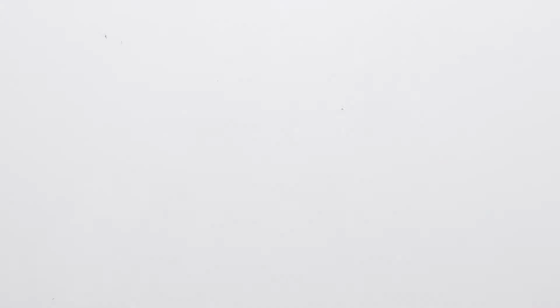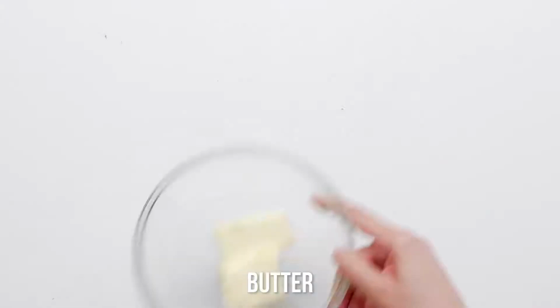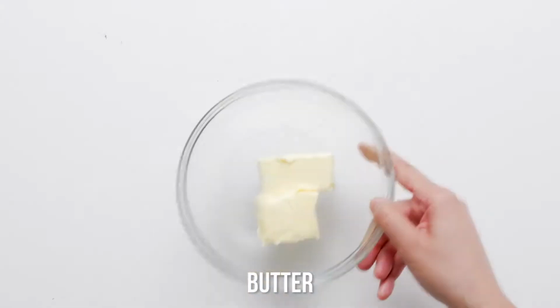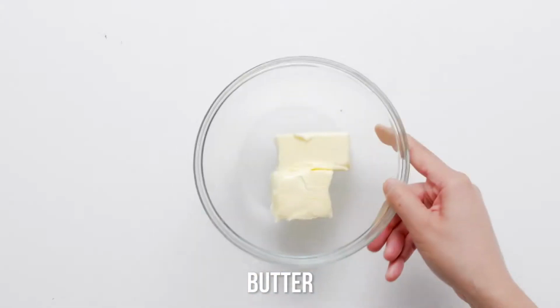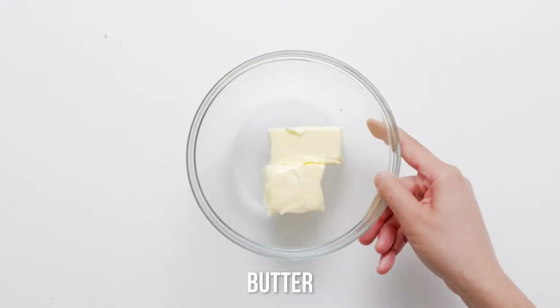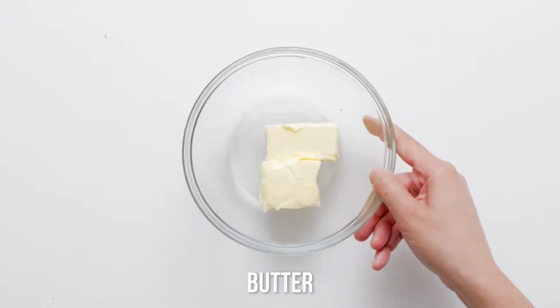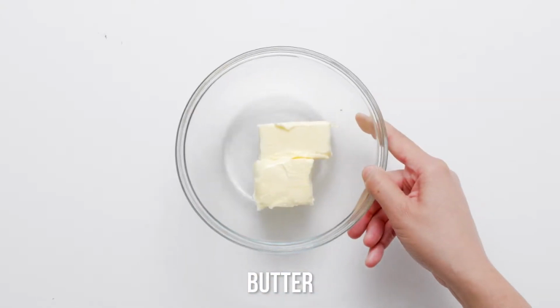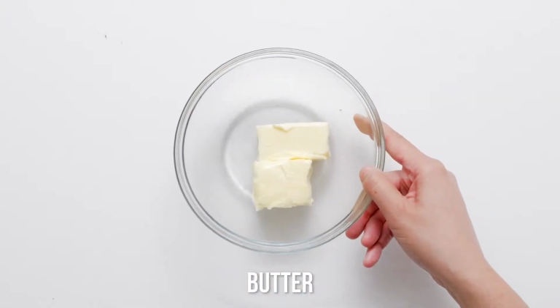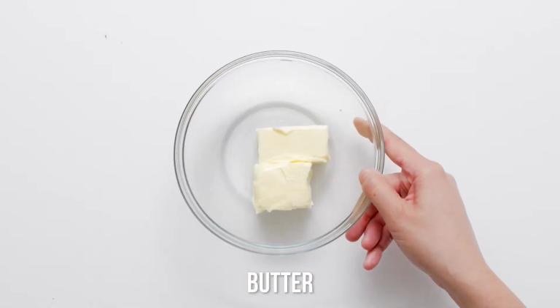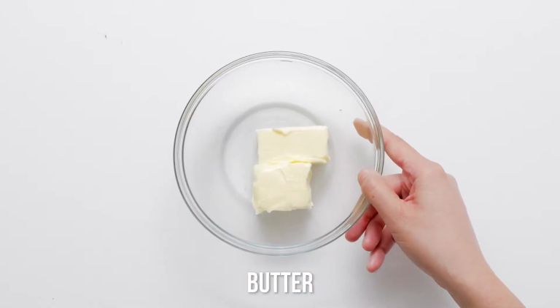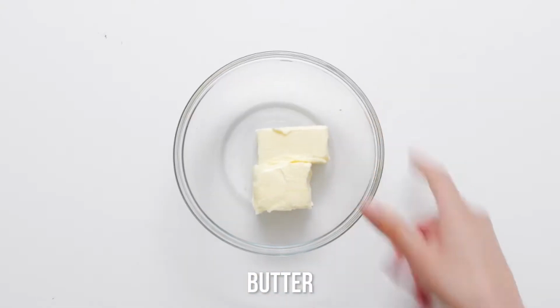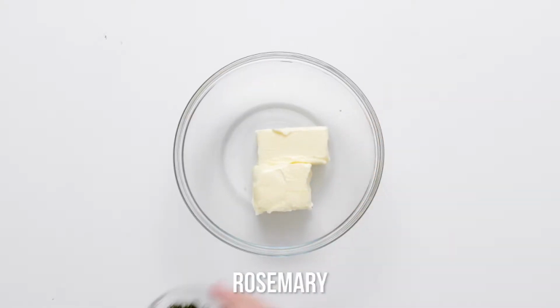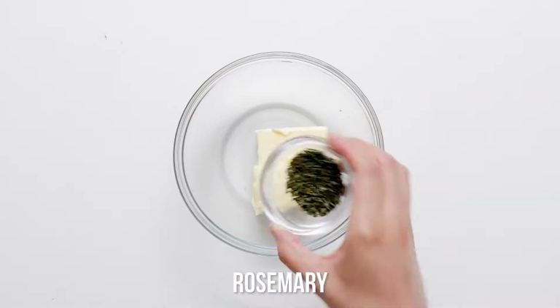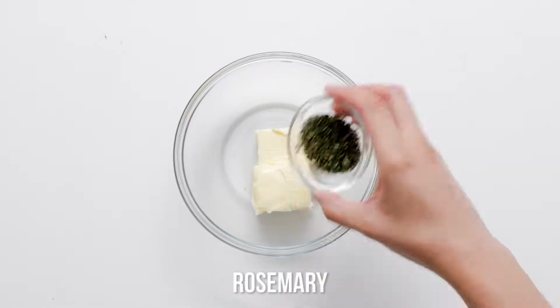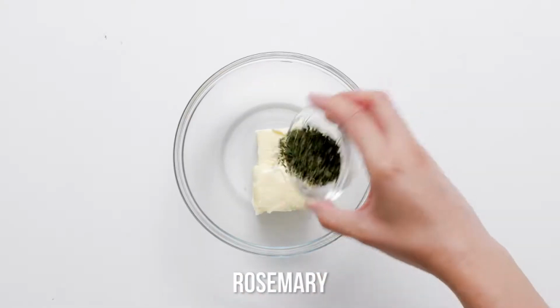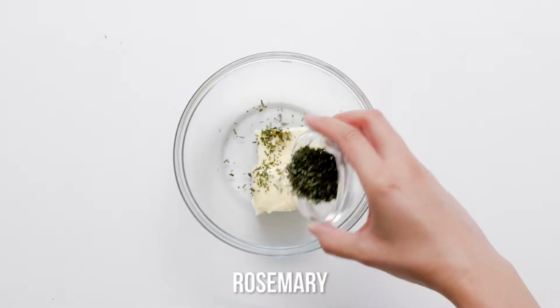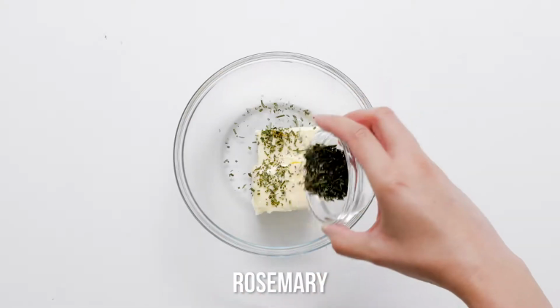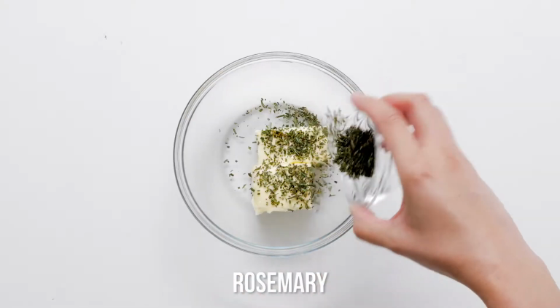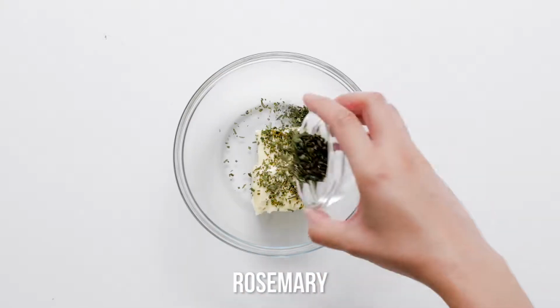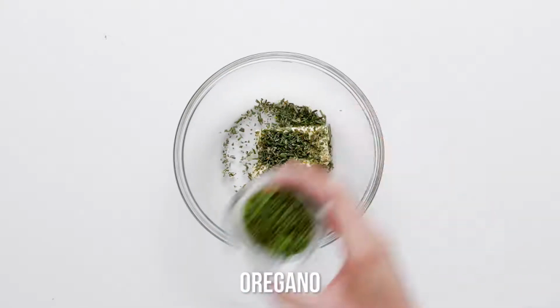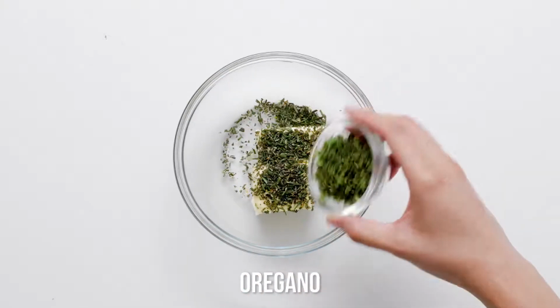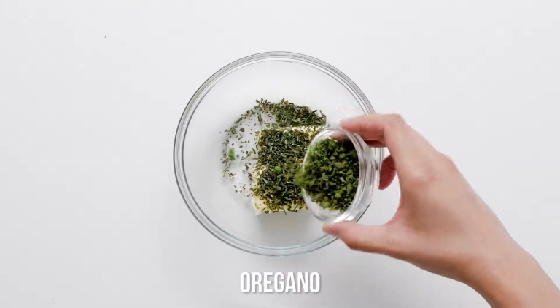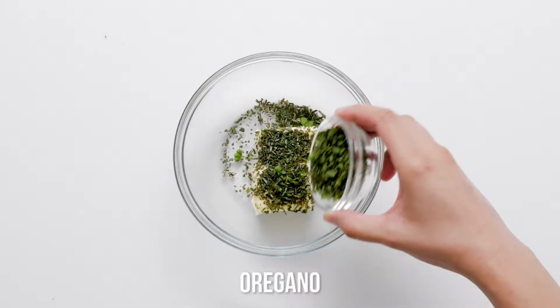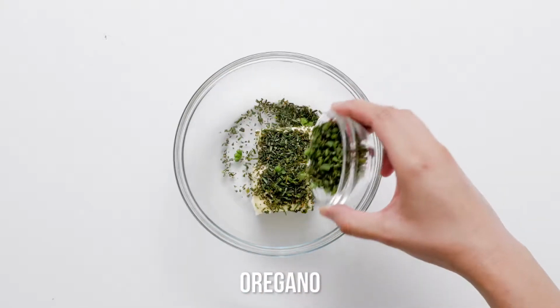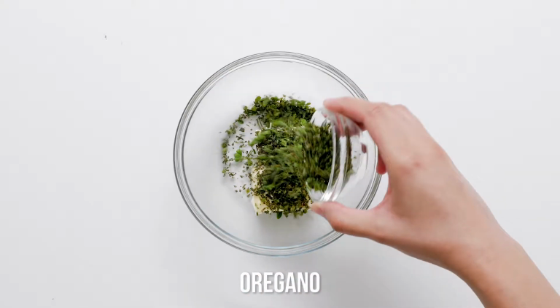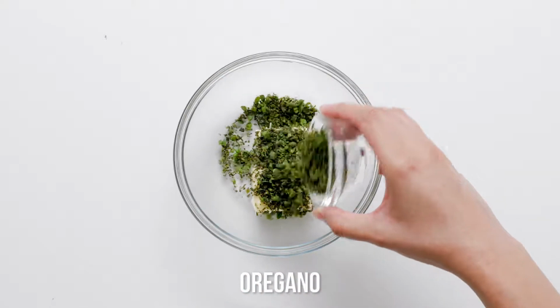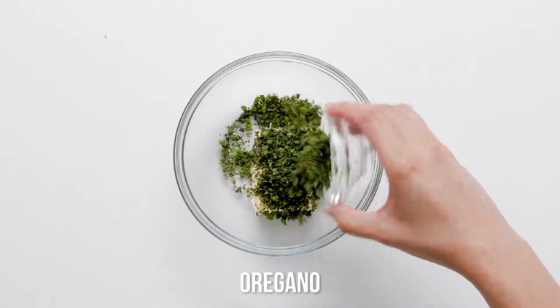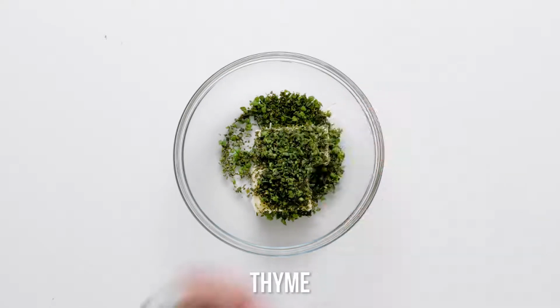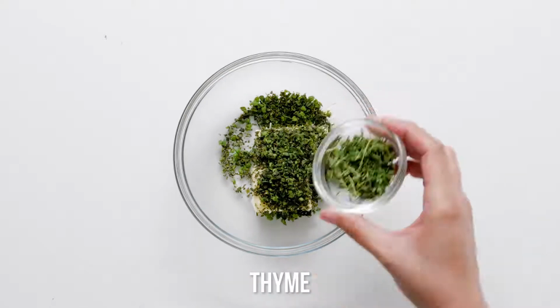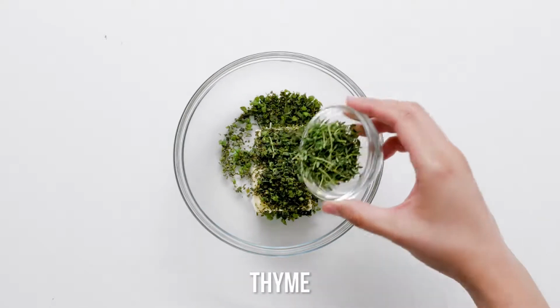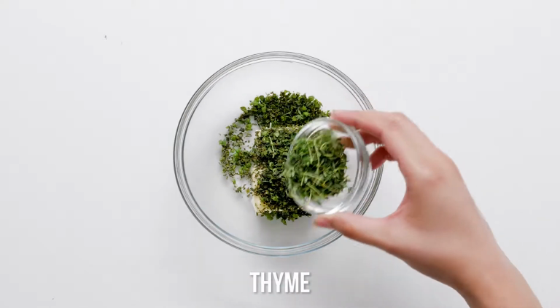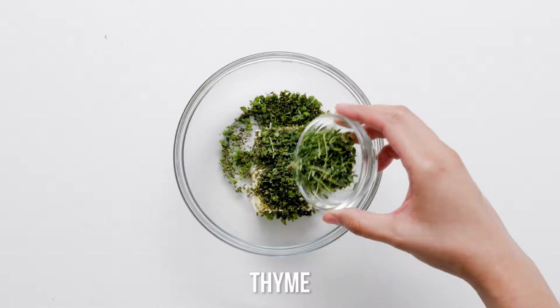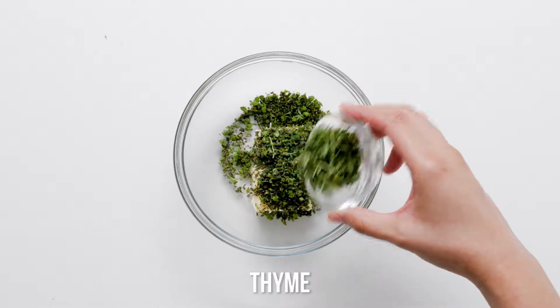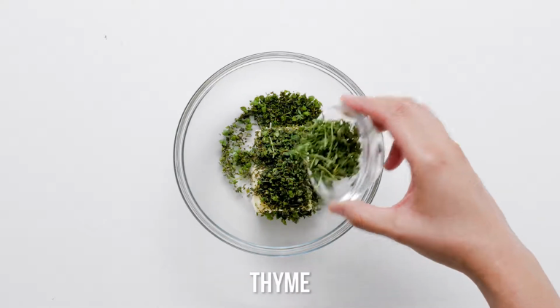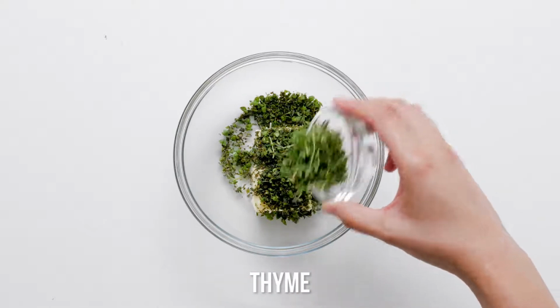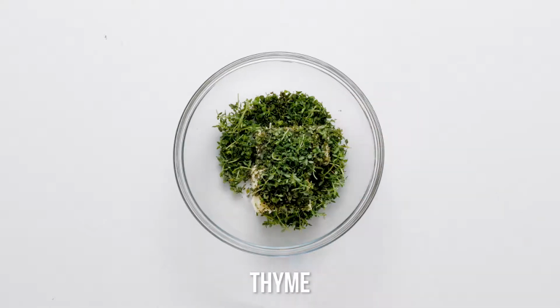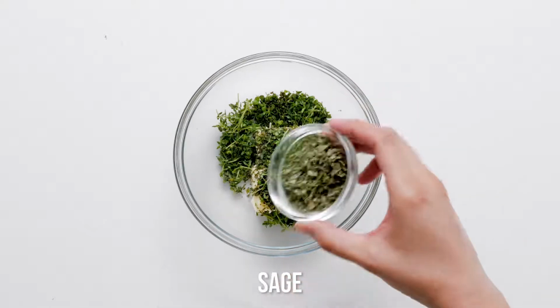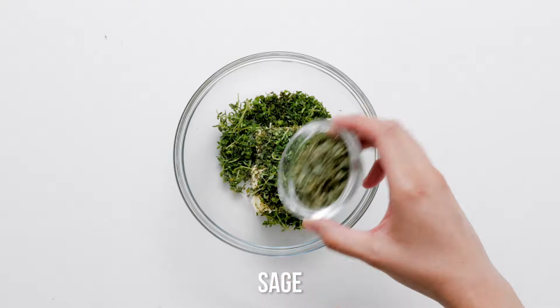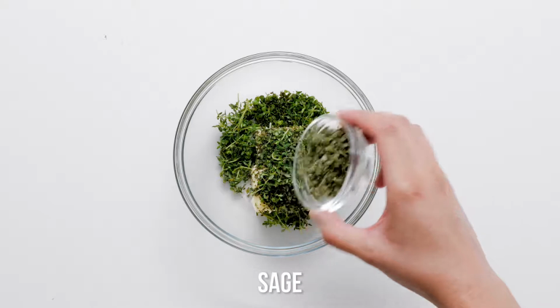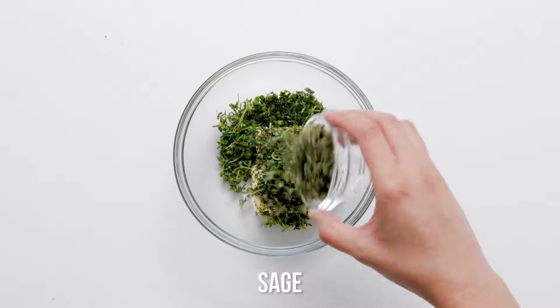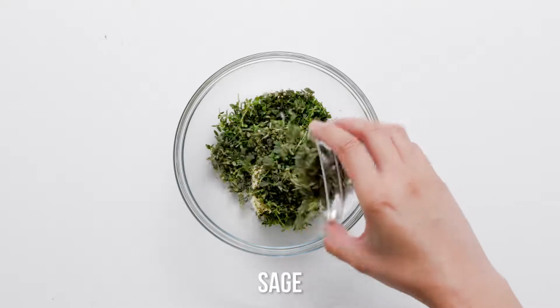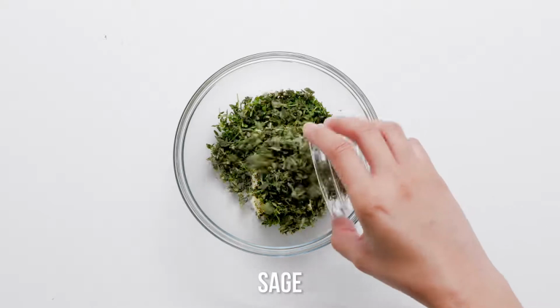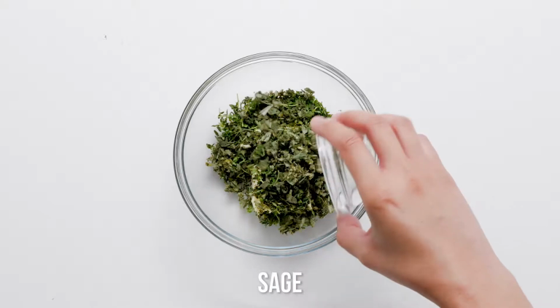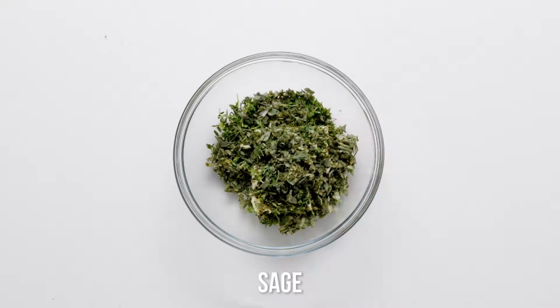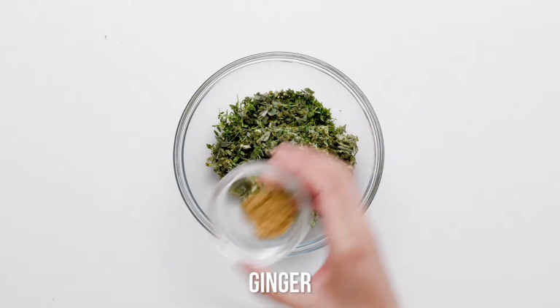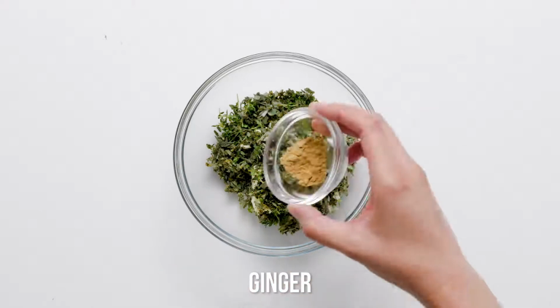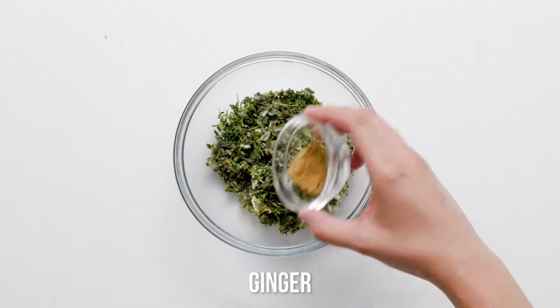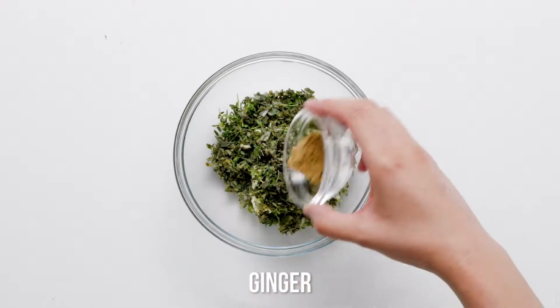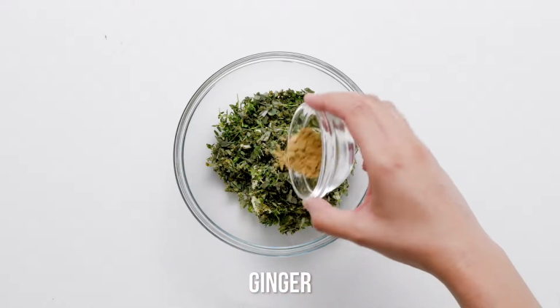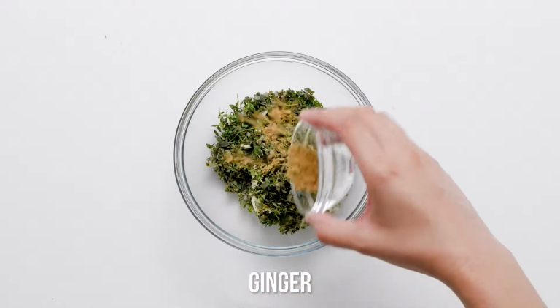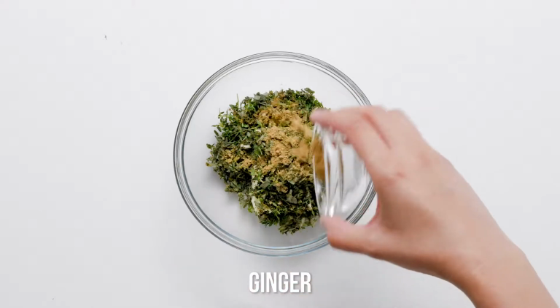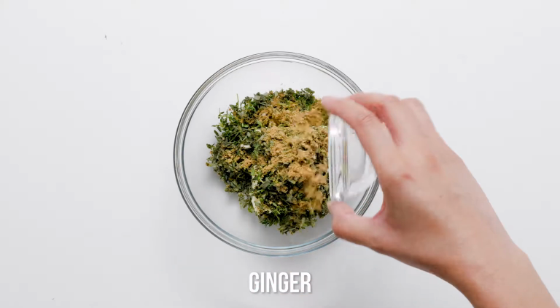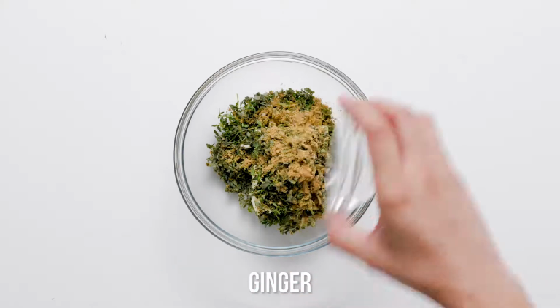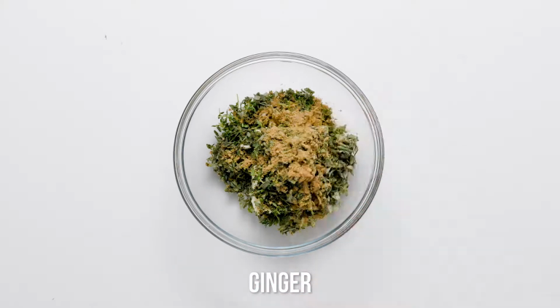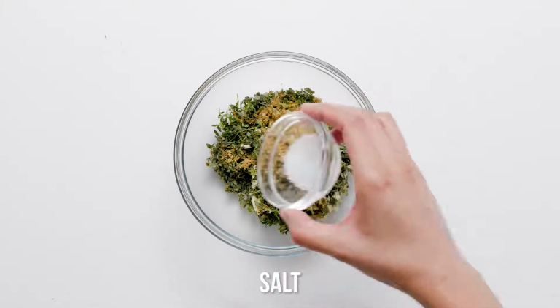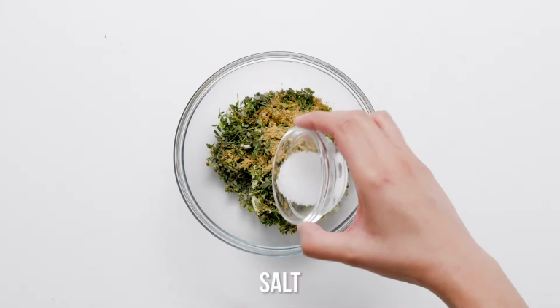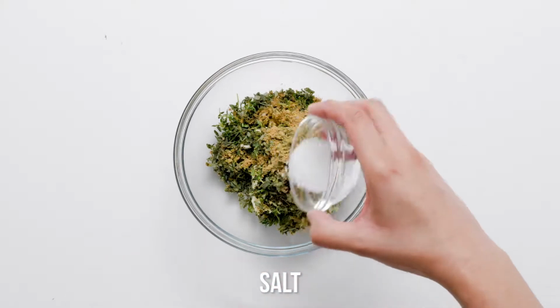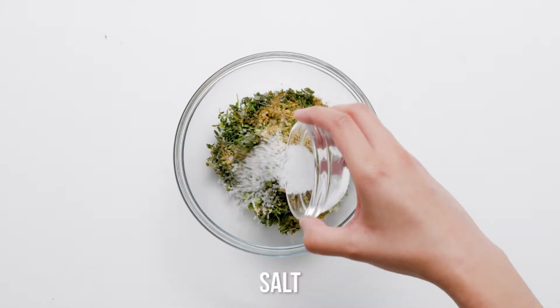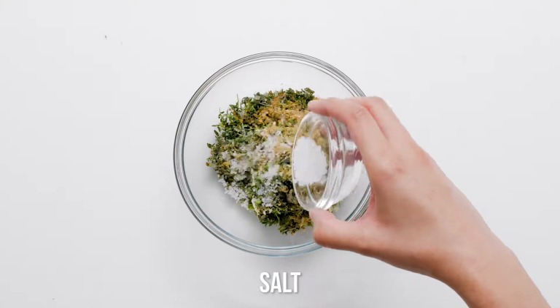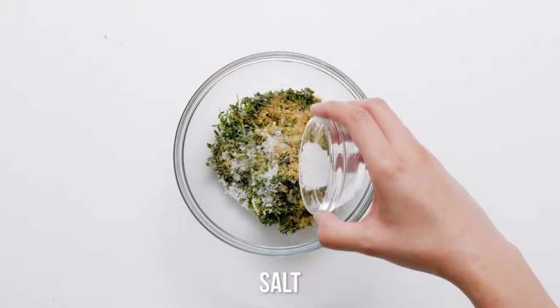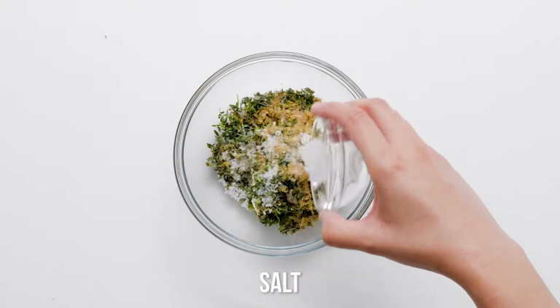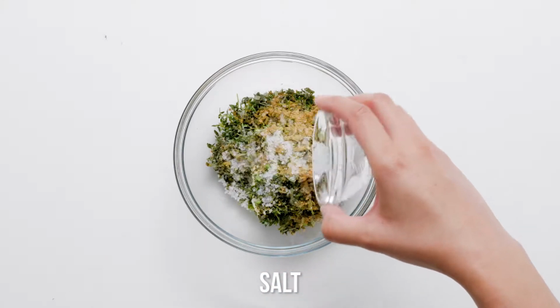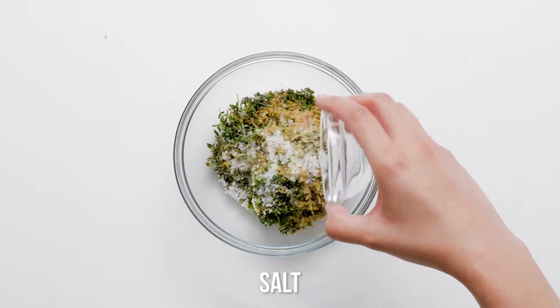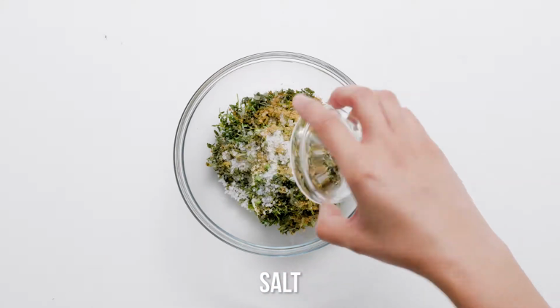Combine butter, rosemary, oregano, thyme, sage, ginger, salt and pepper.